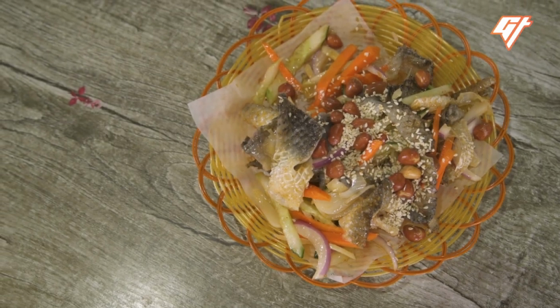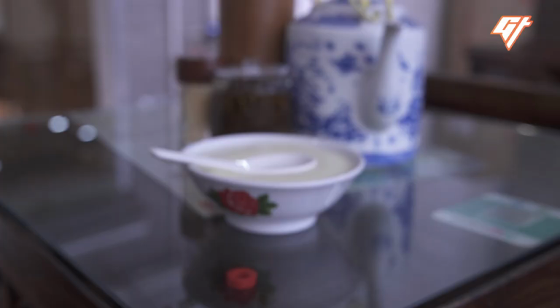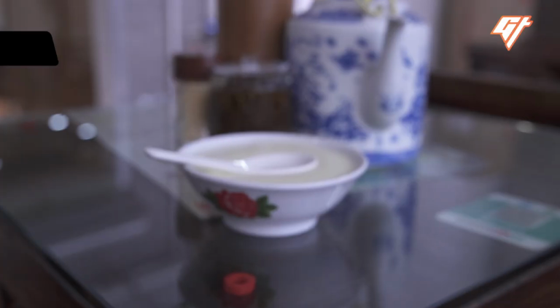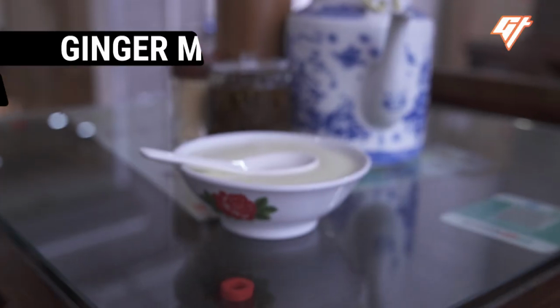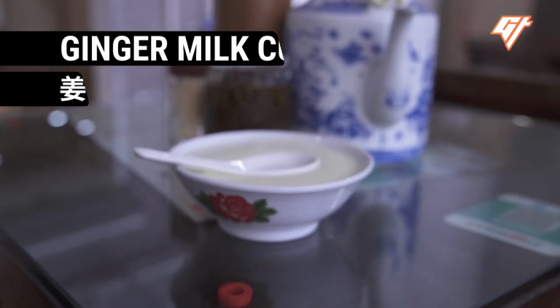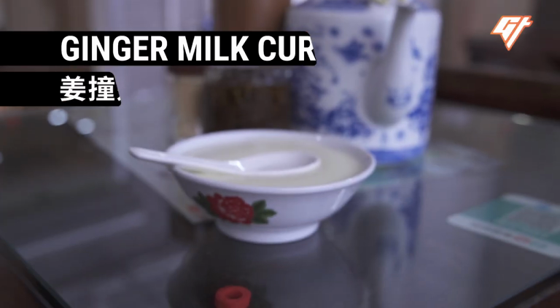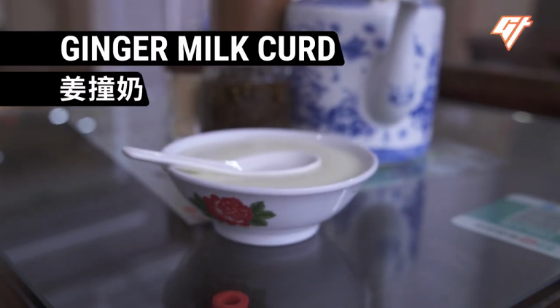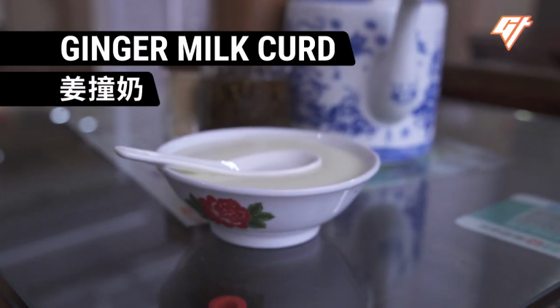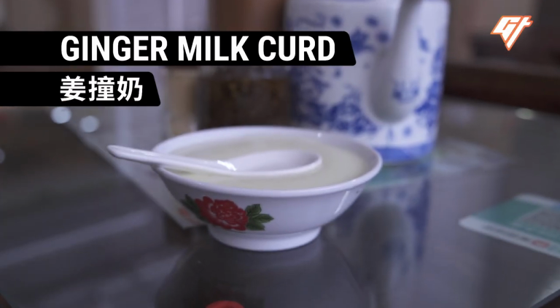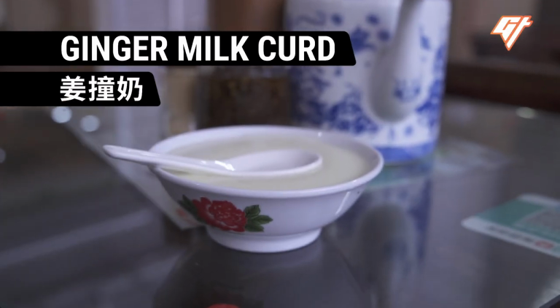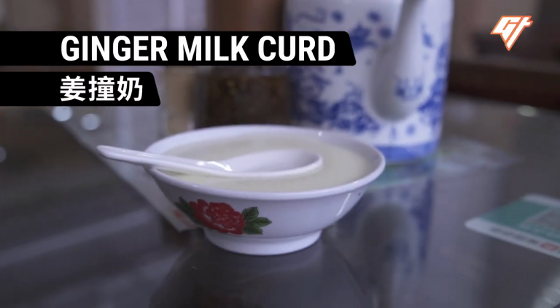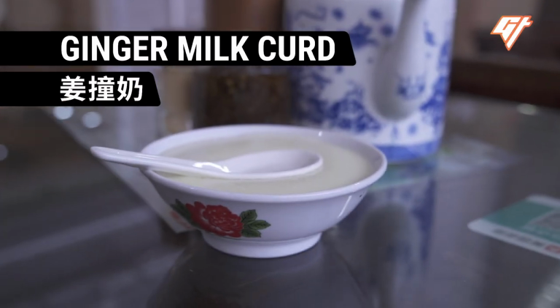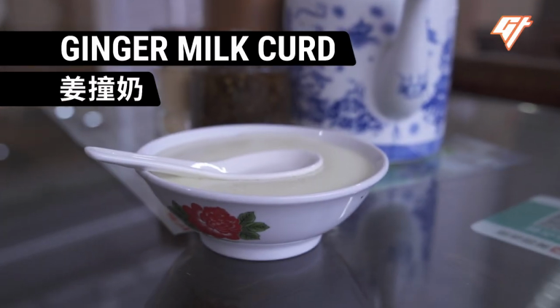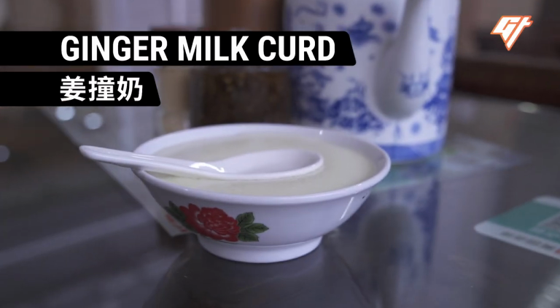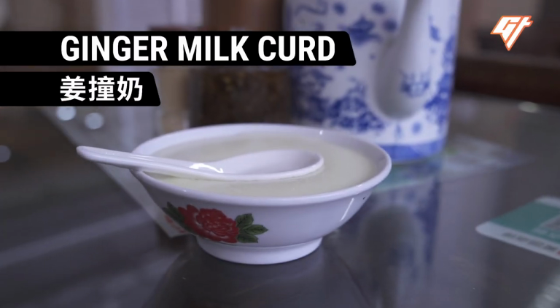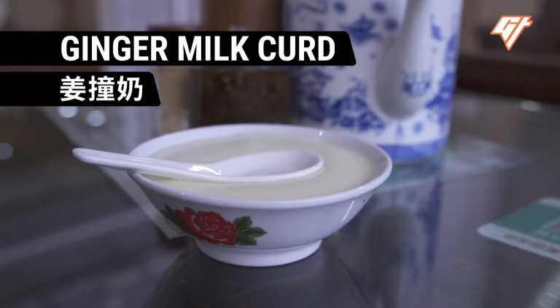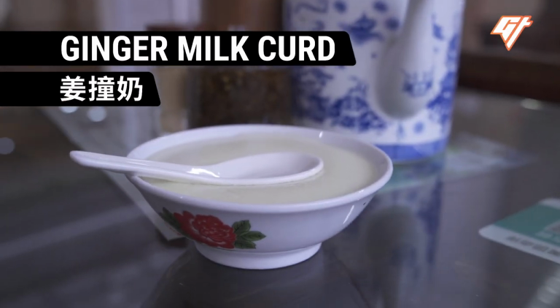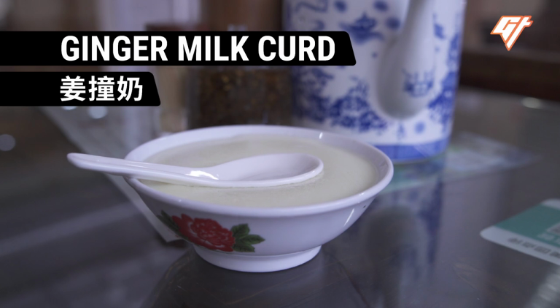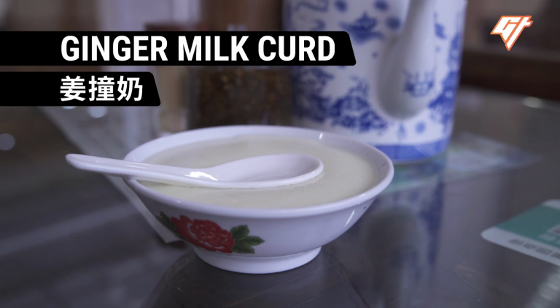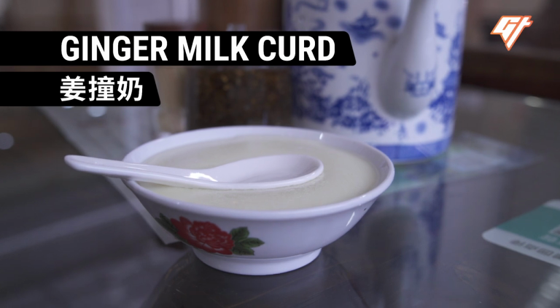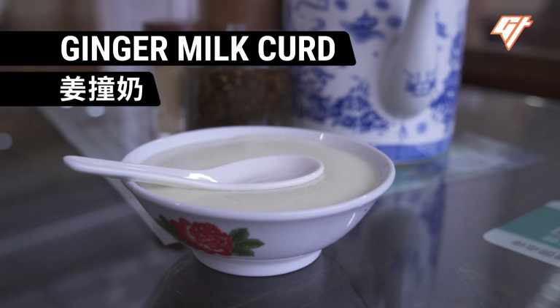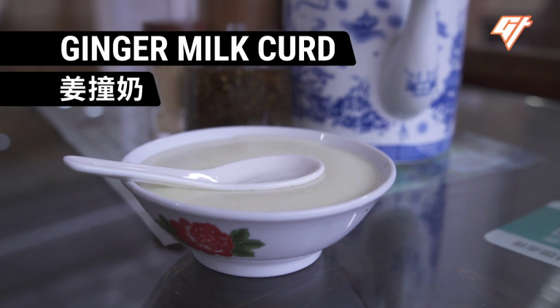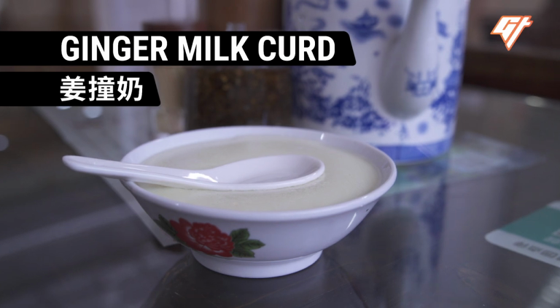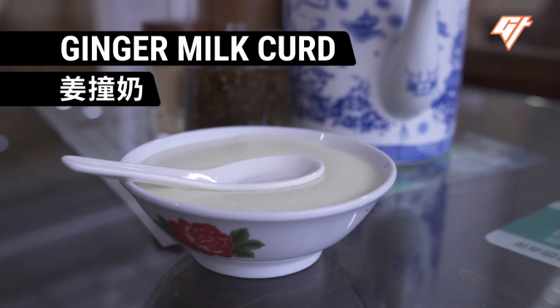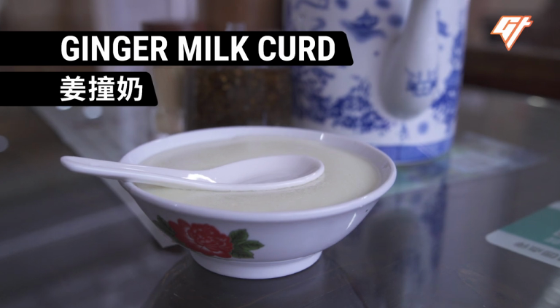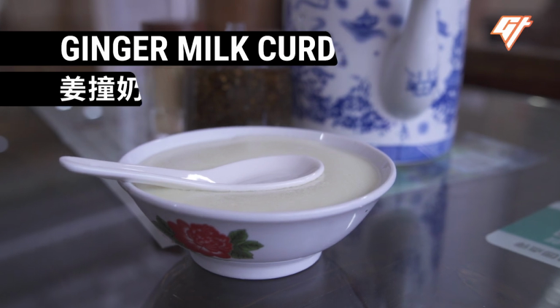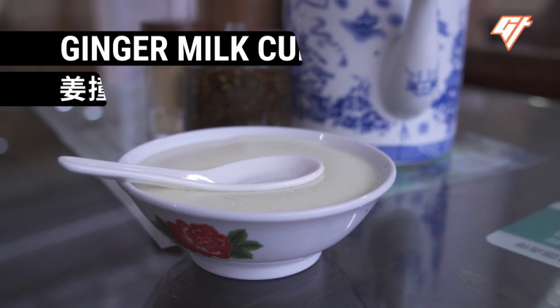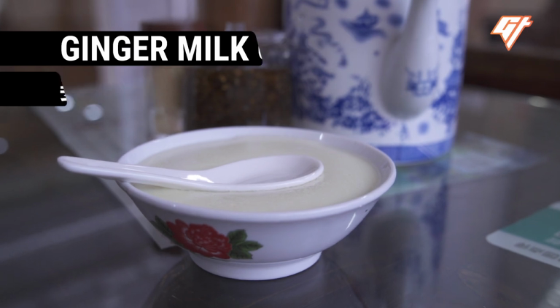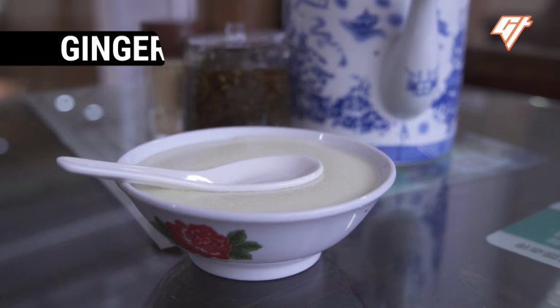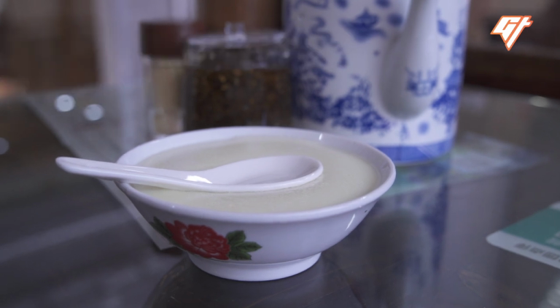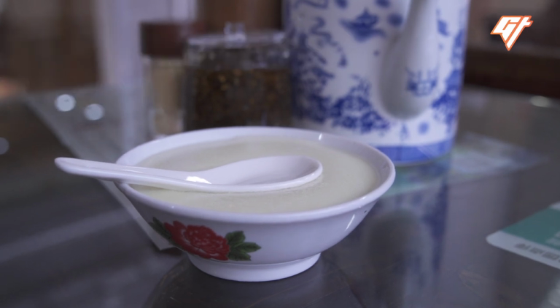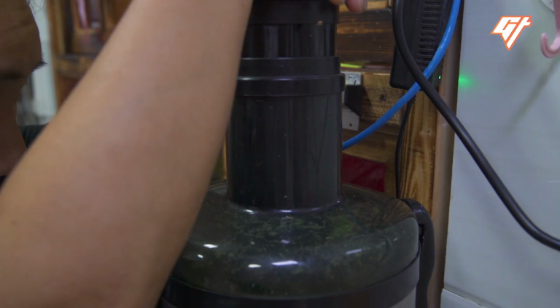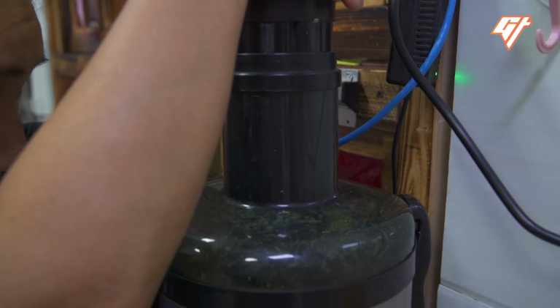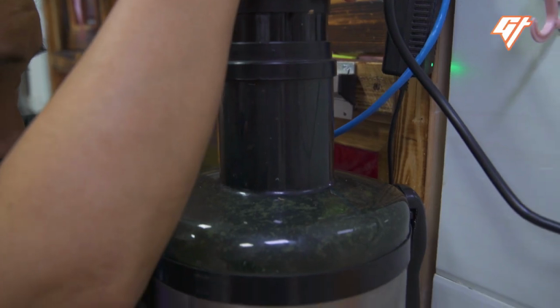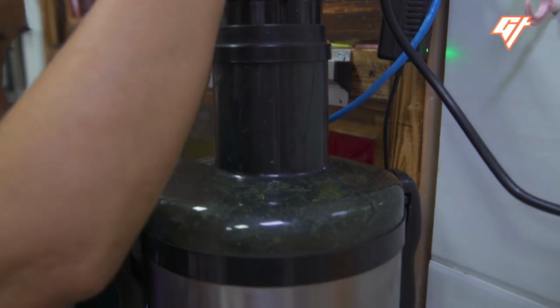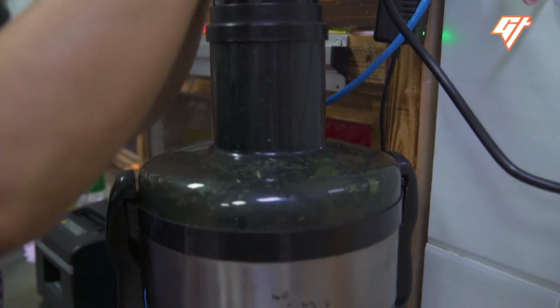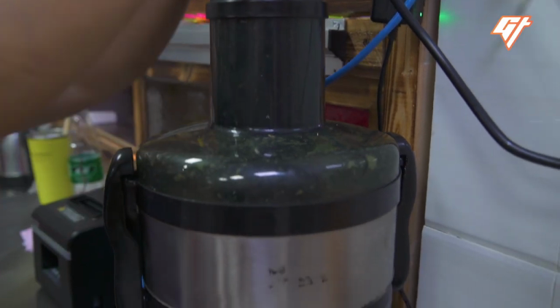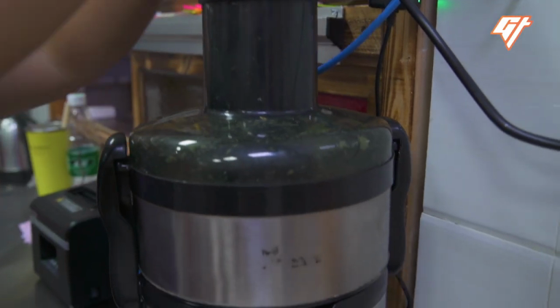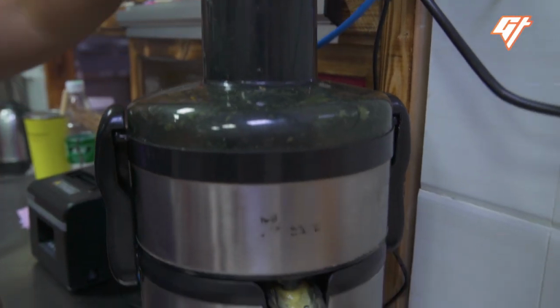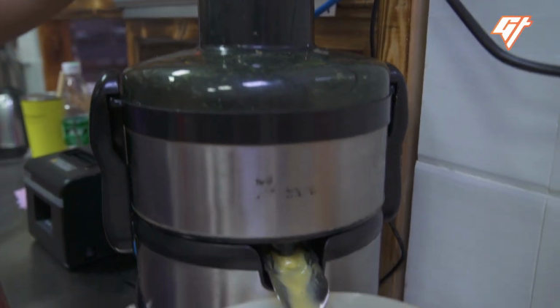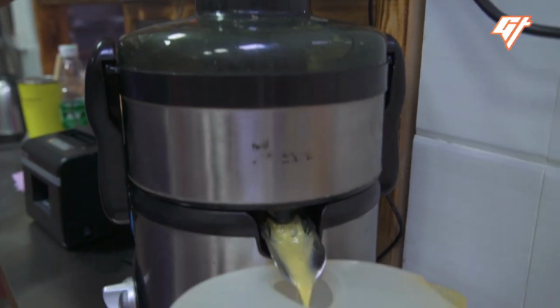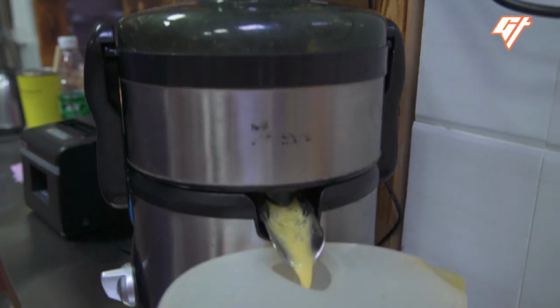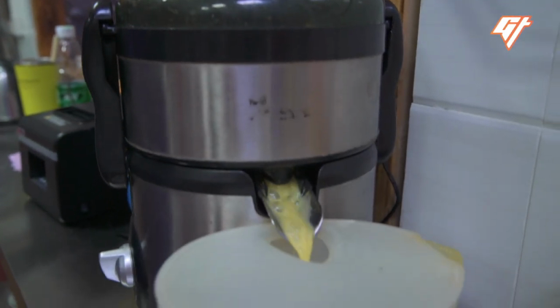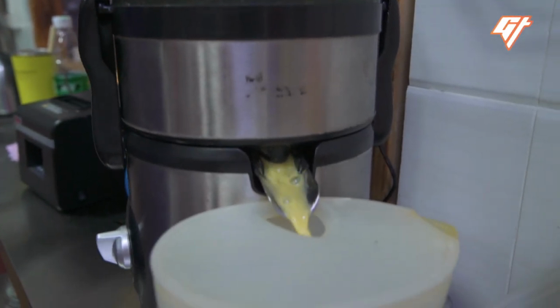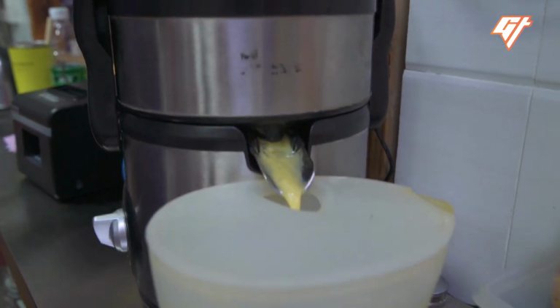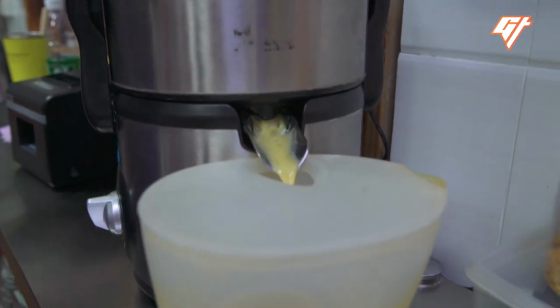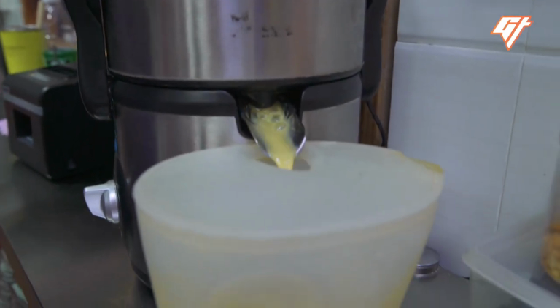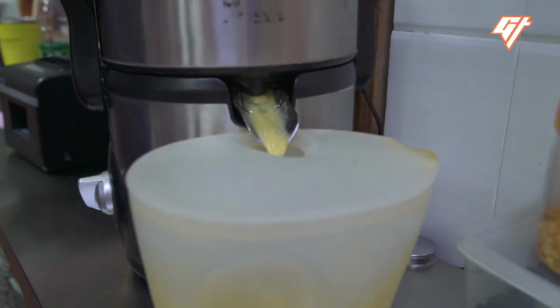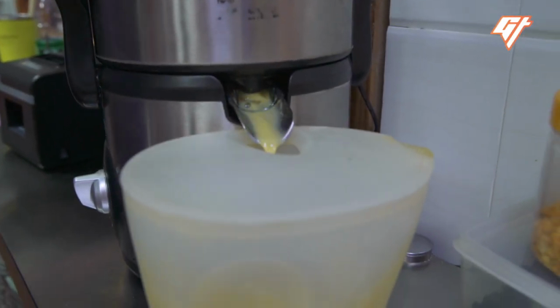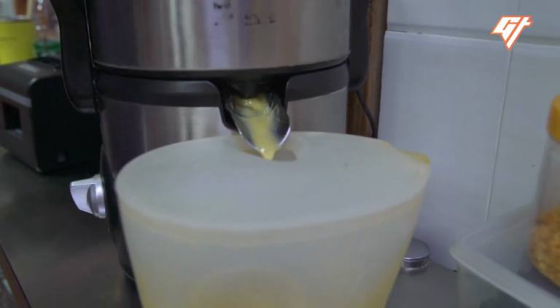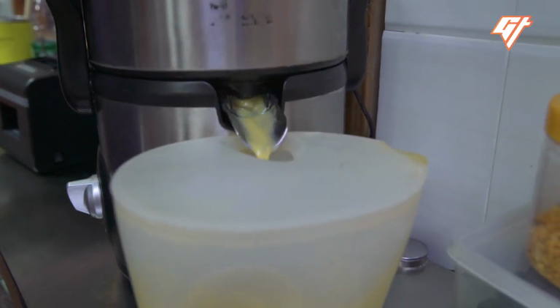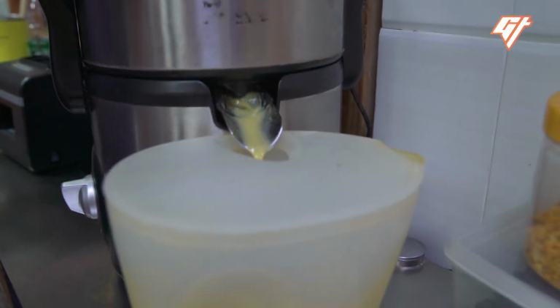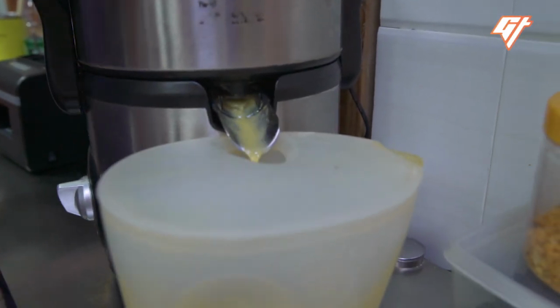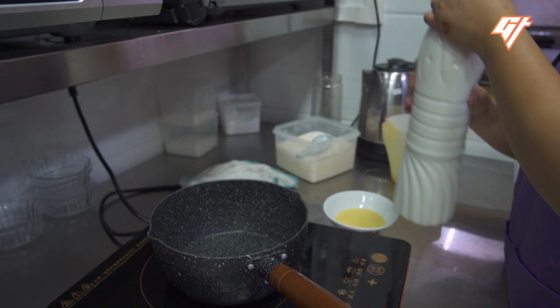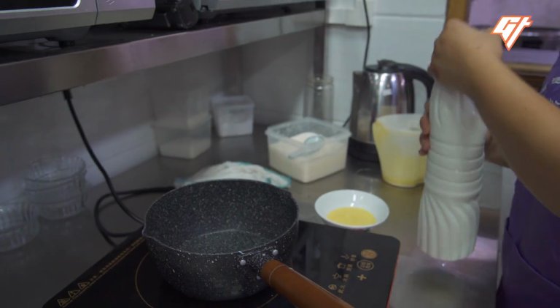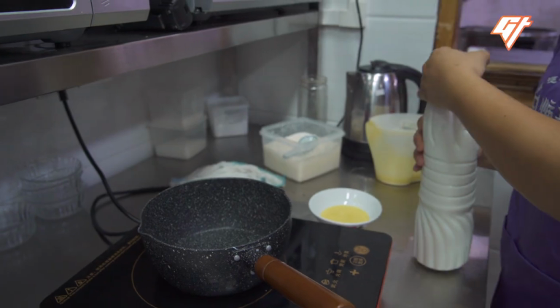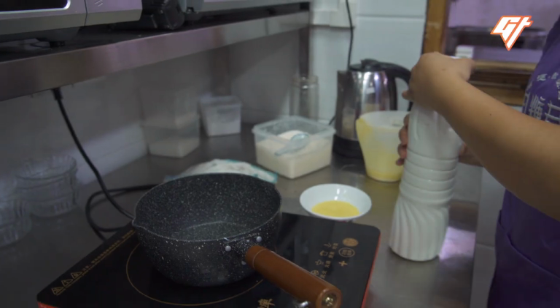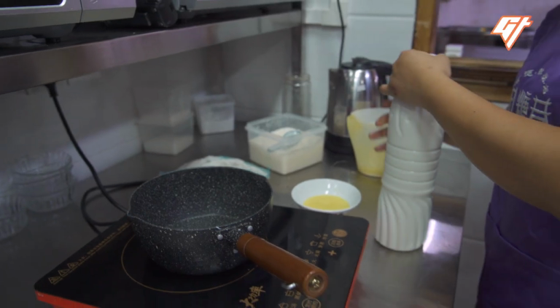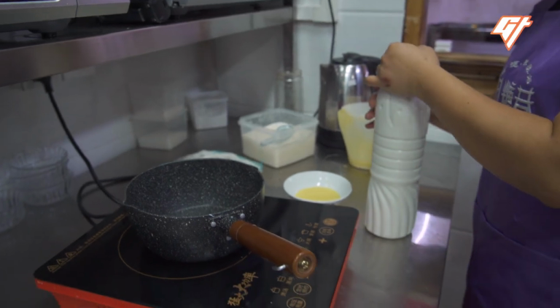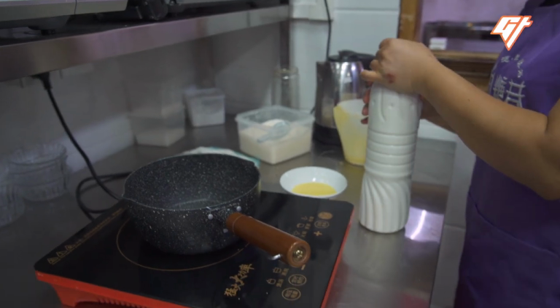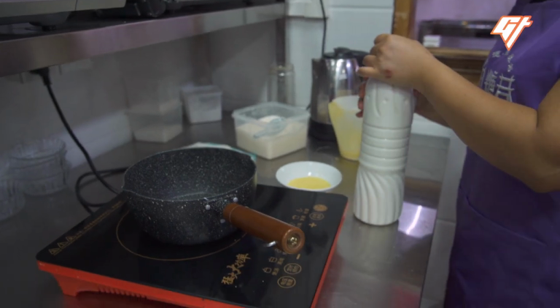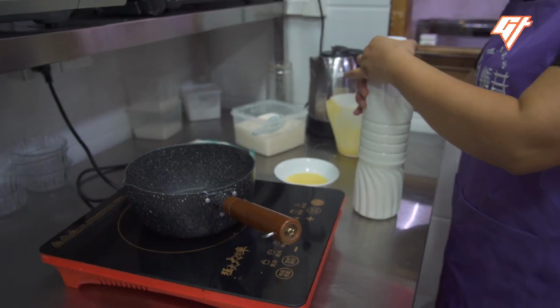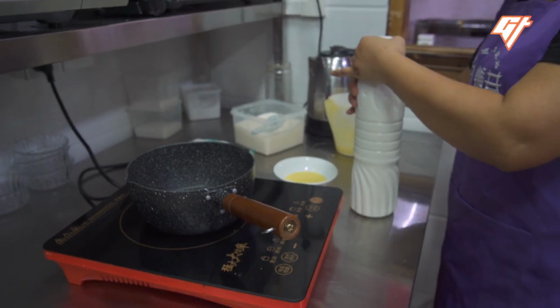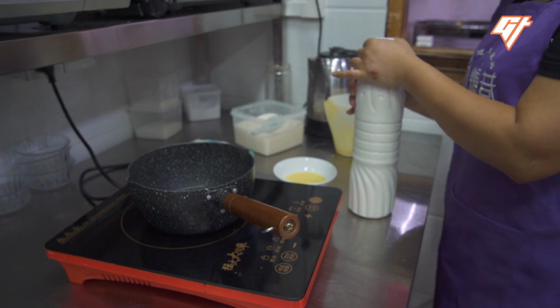Ginger Milk Curd. This dessert is a signature dish in this region and it doesn't take long to make.